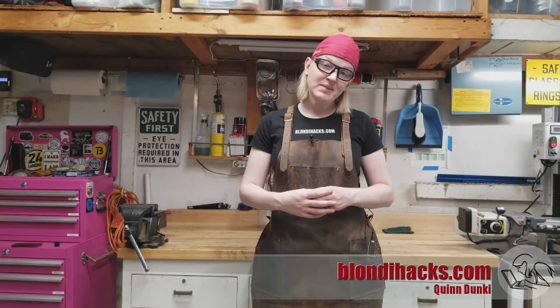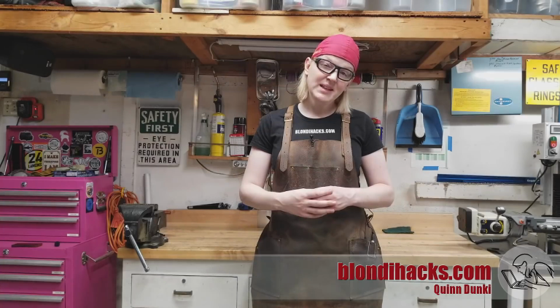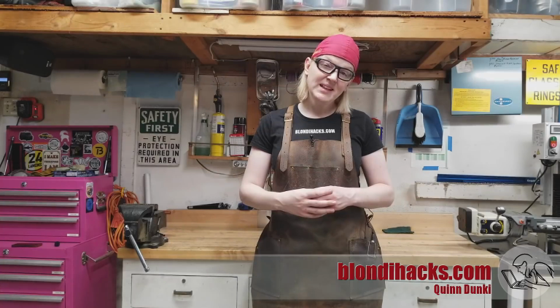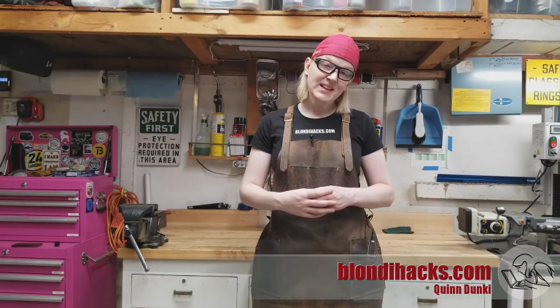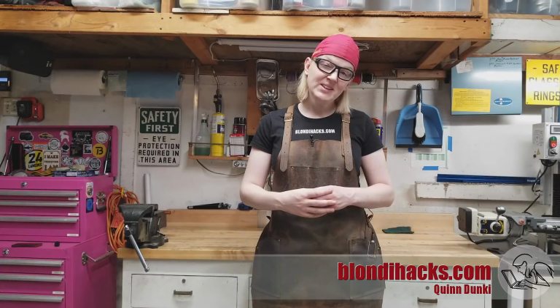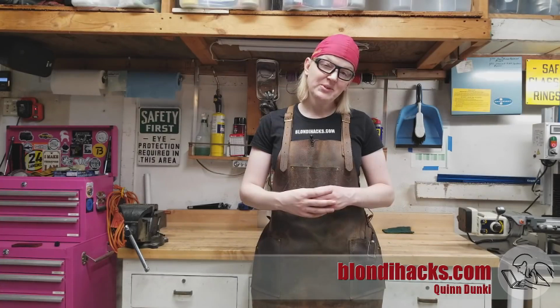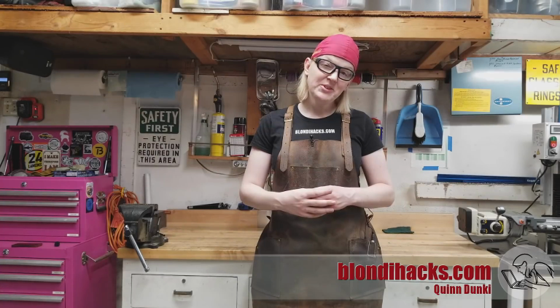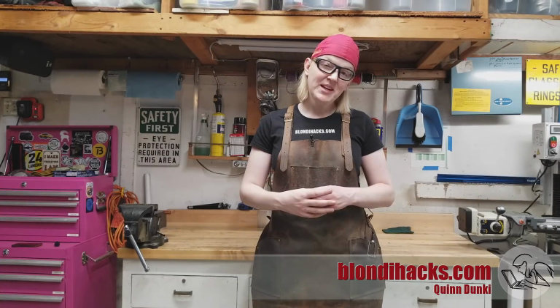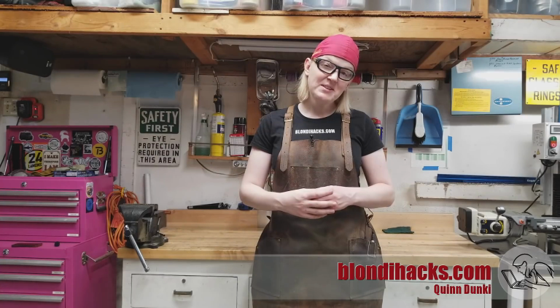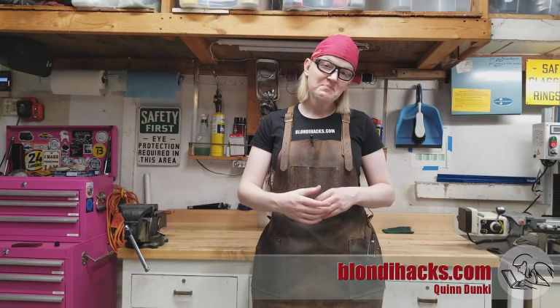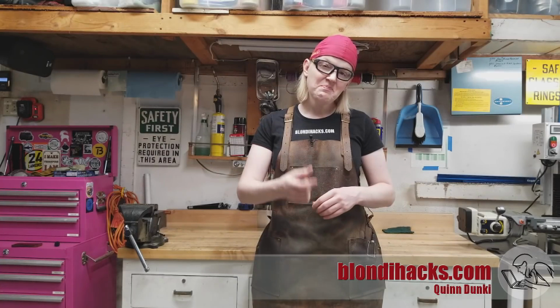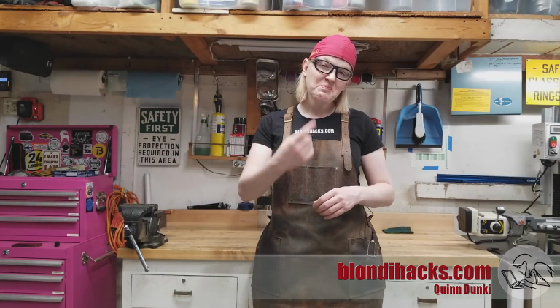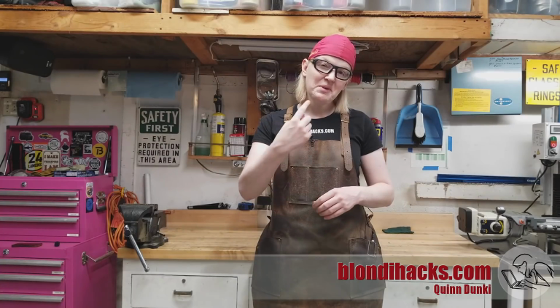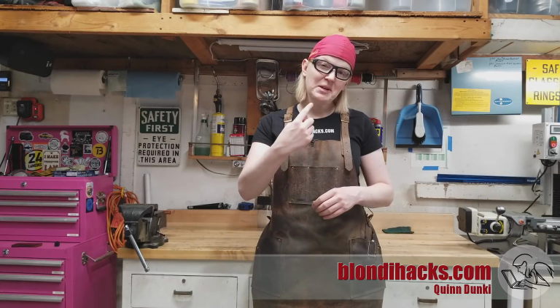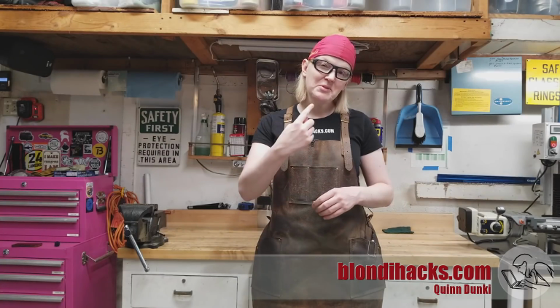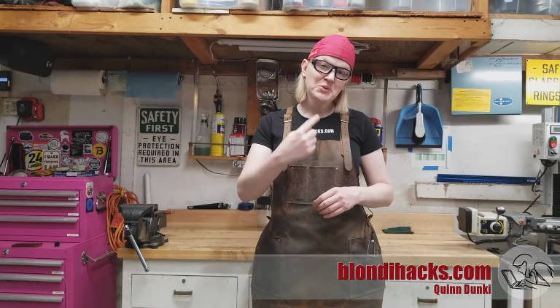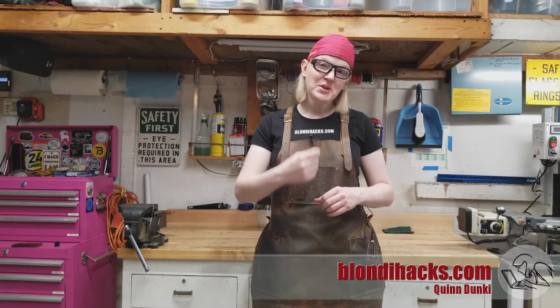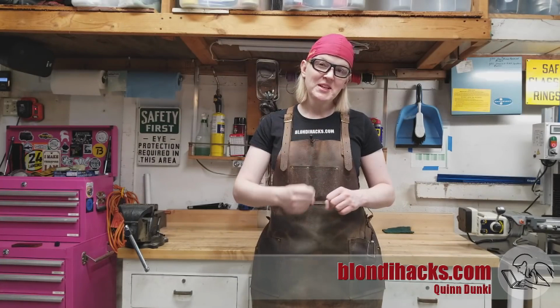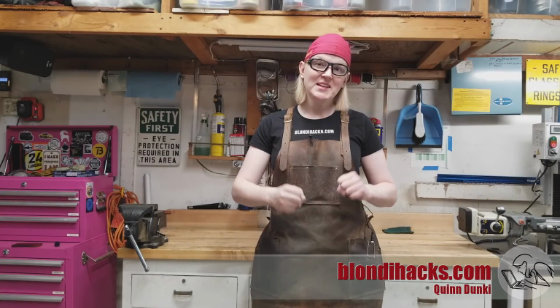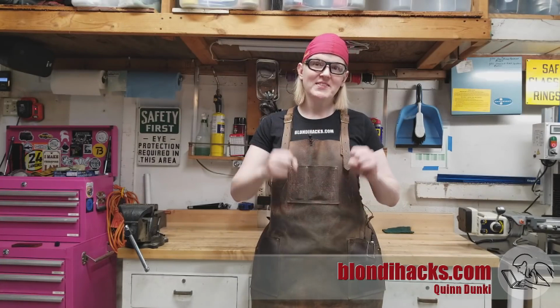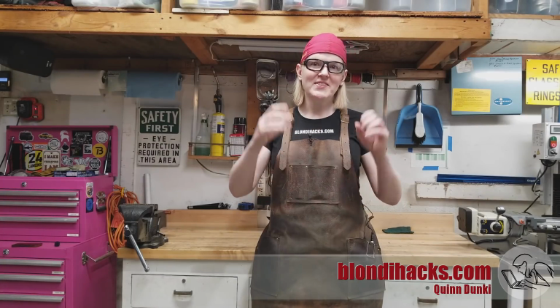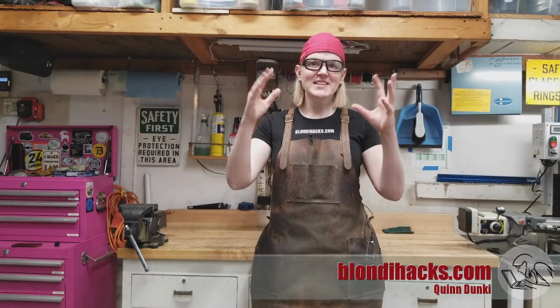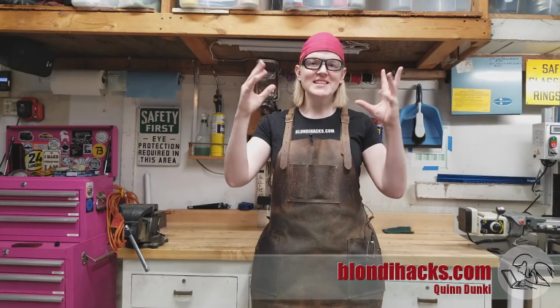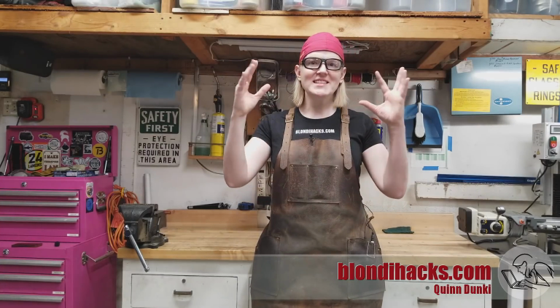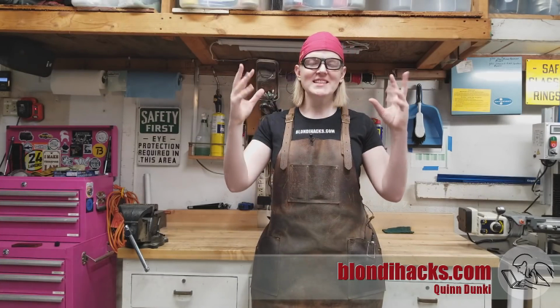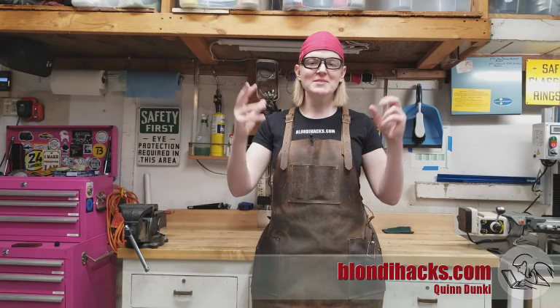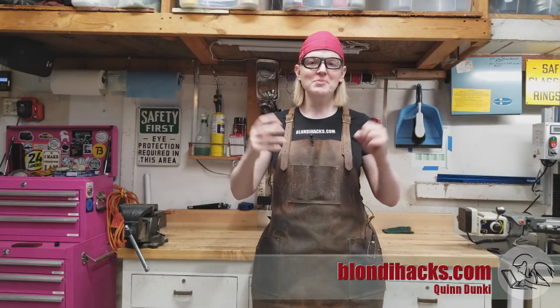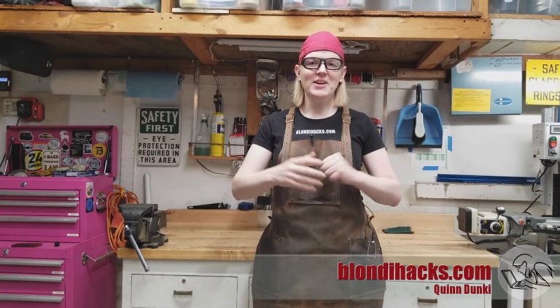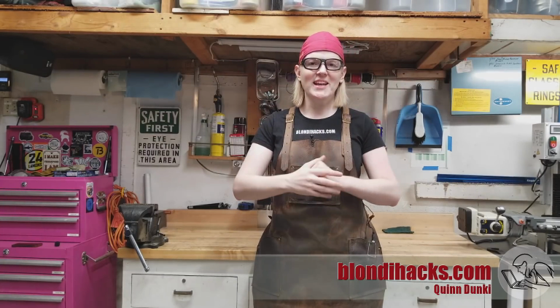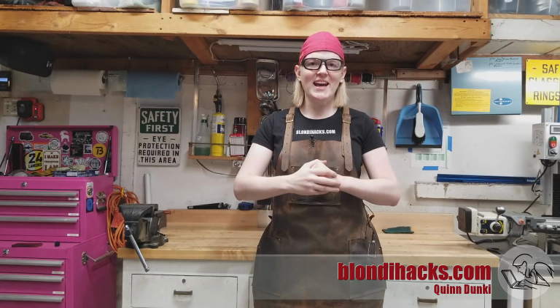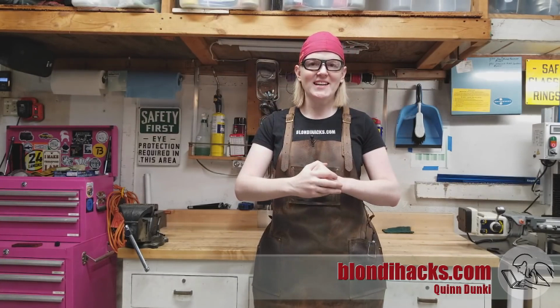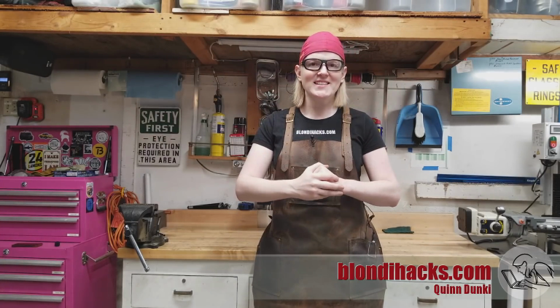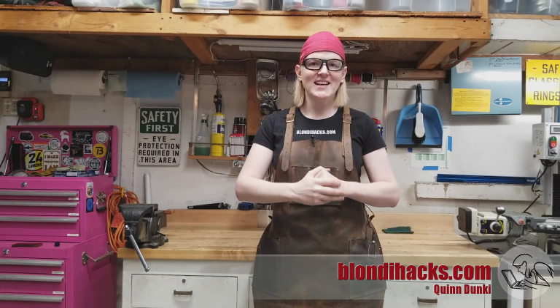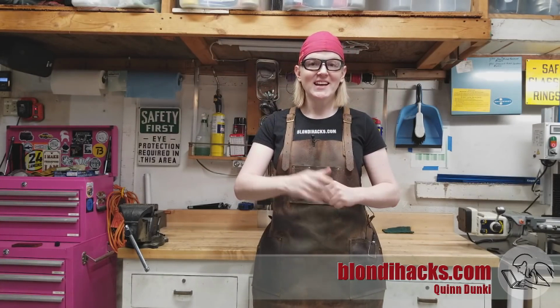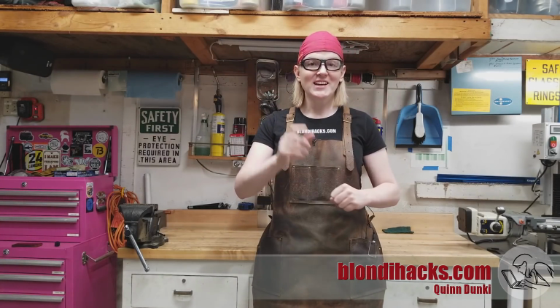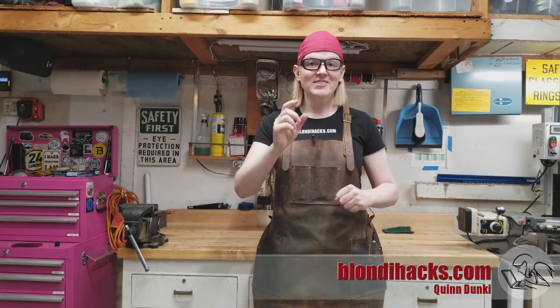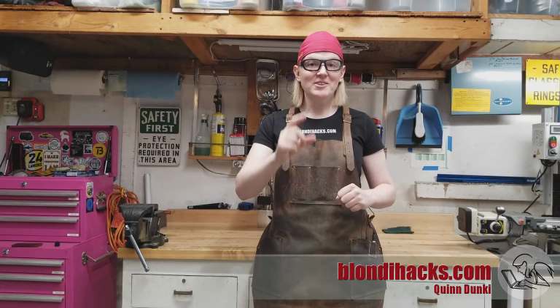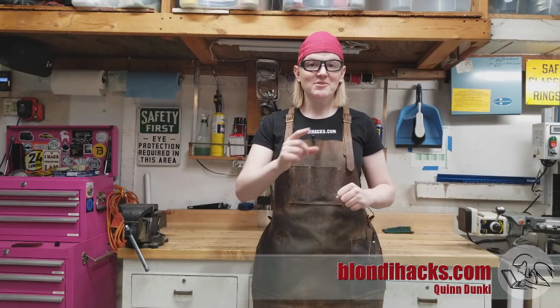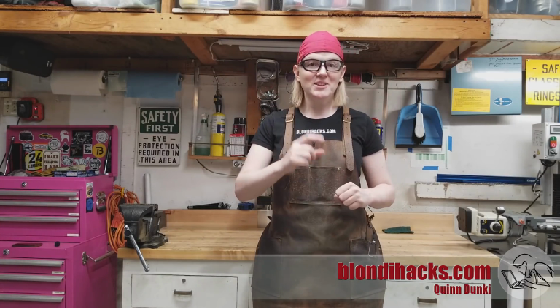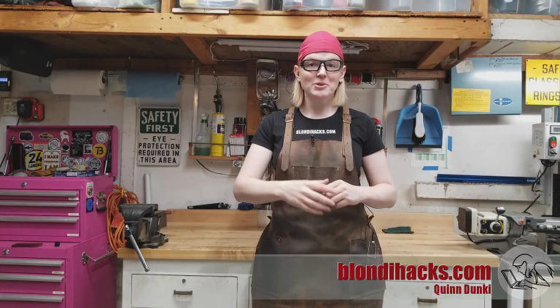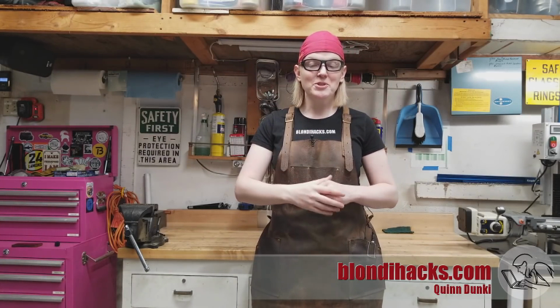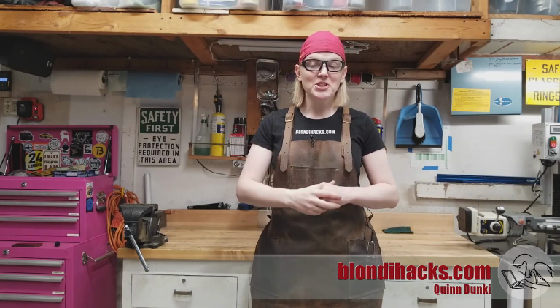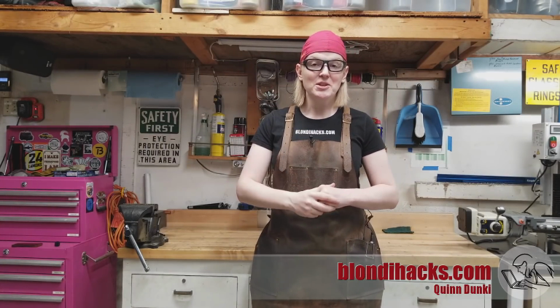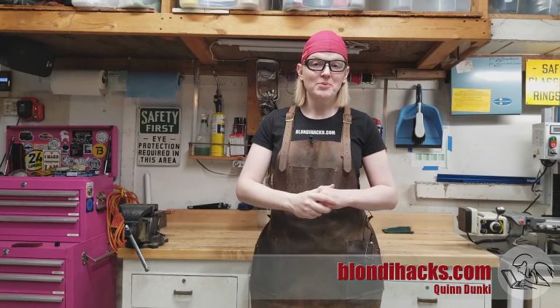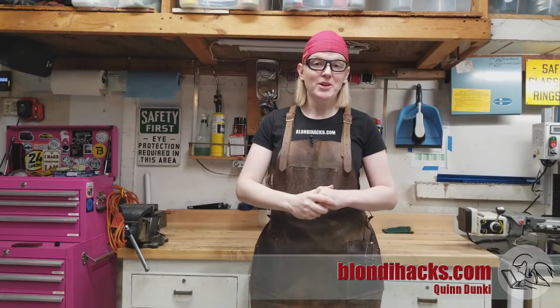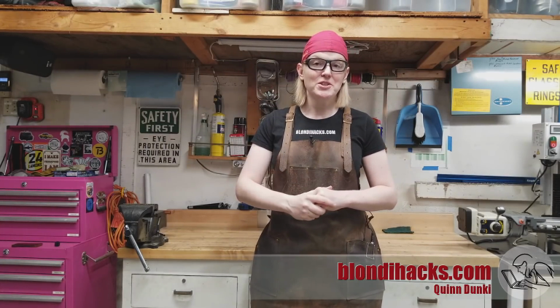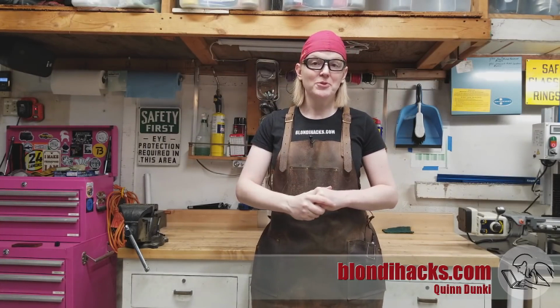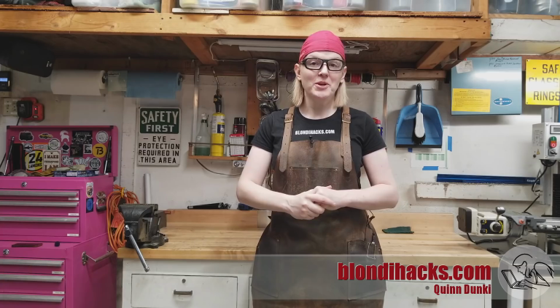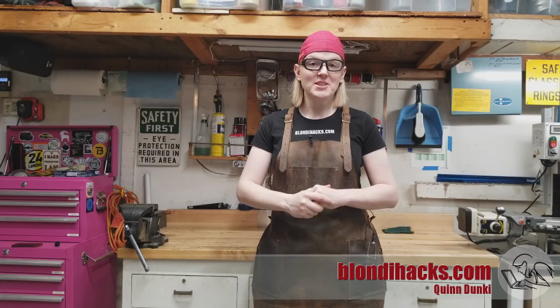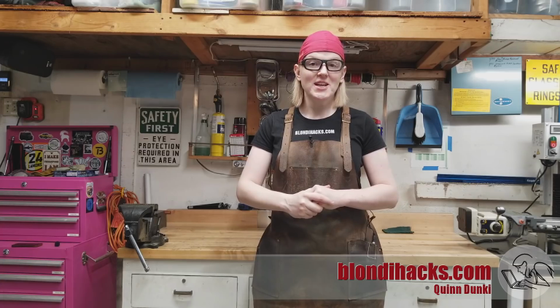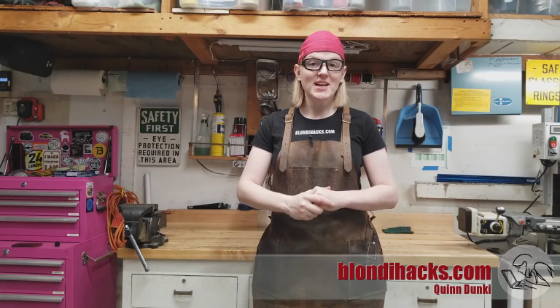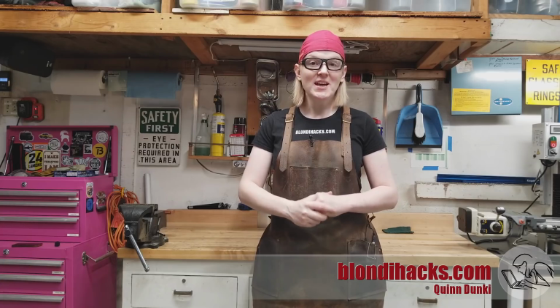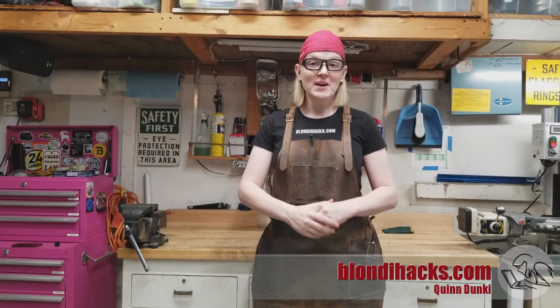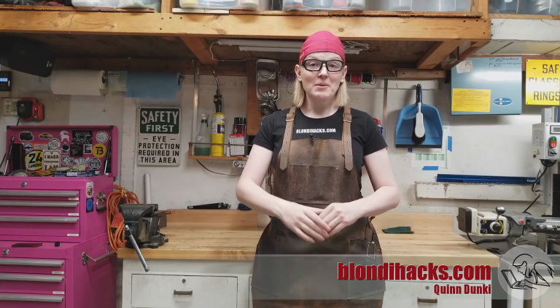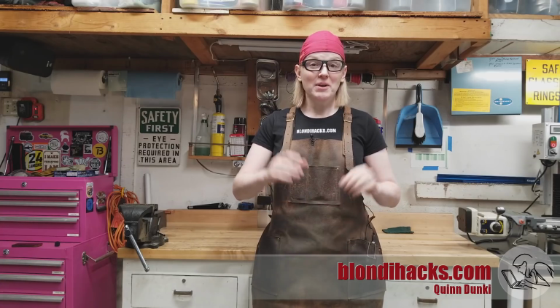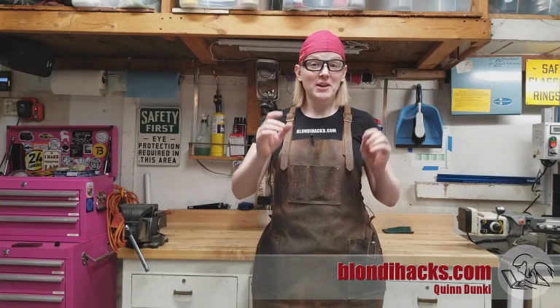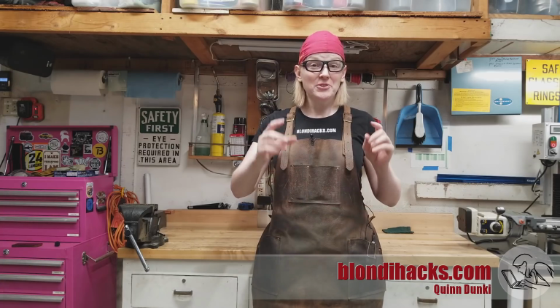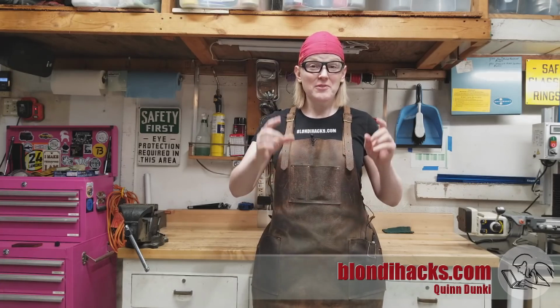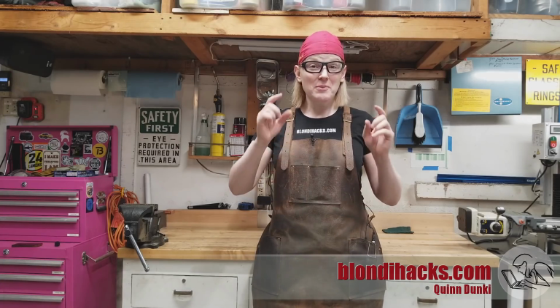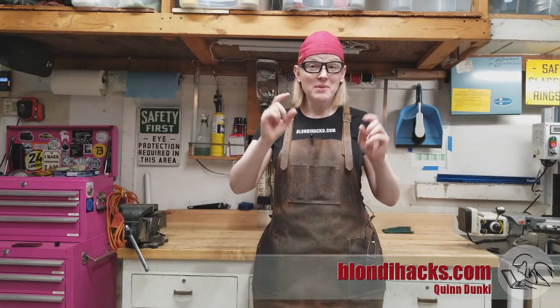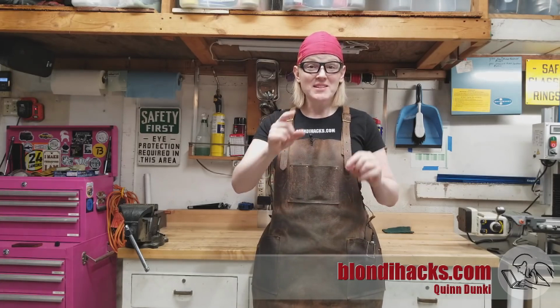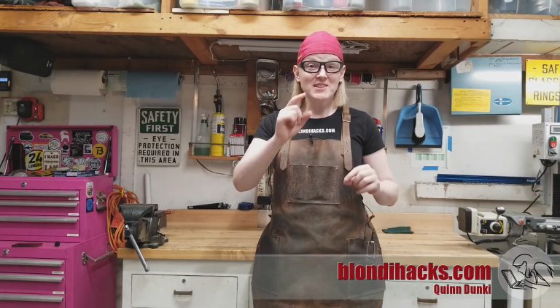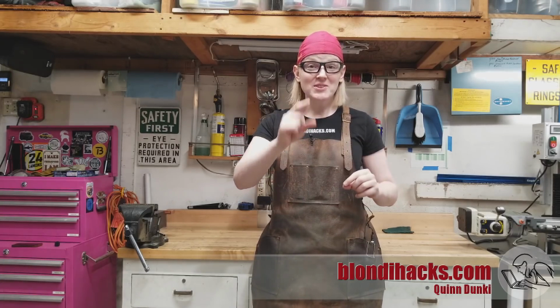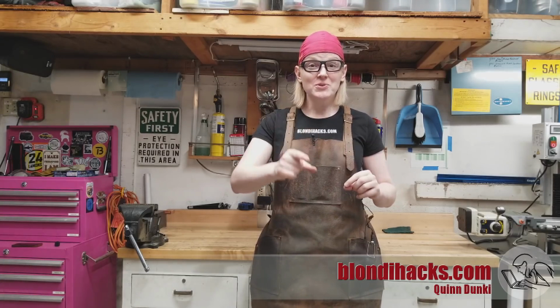Hello Internet, my name is Quinn and this is Blondie Hacks. I've got a fun little machining project for you today, but I also have amazing news.